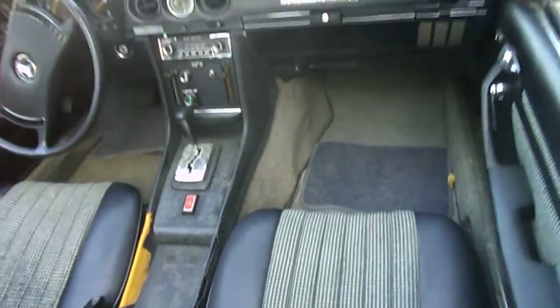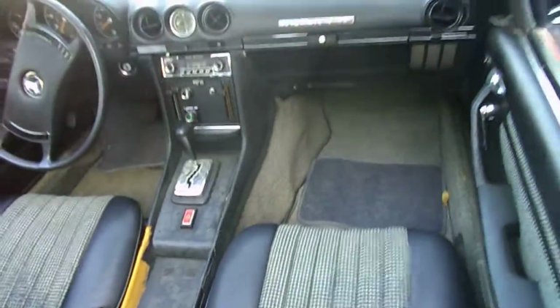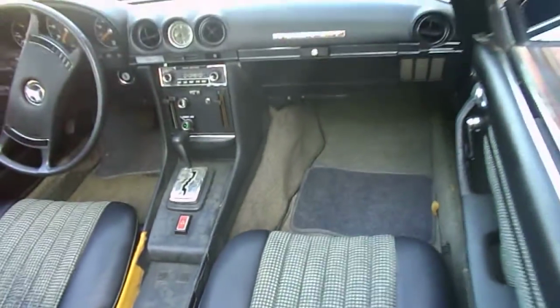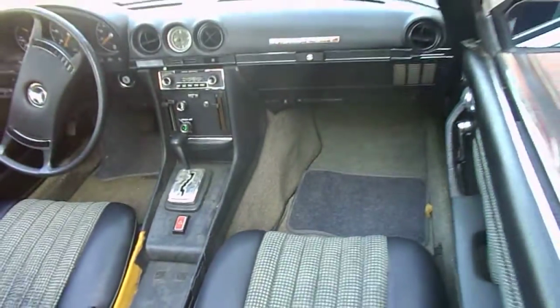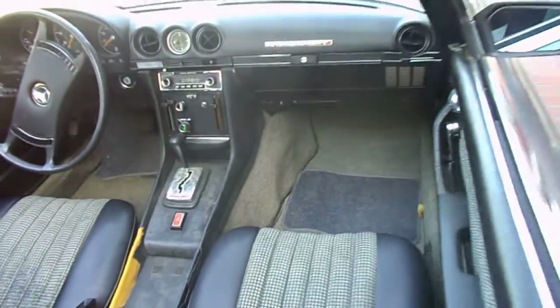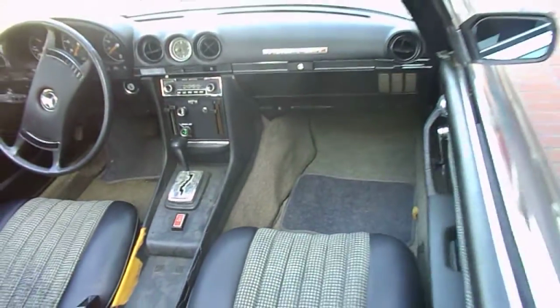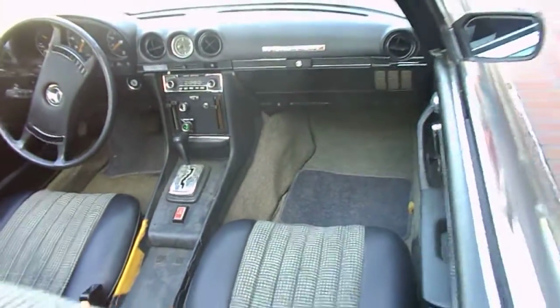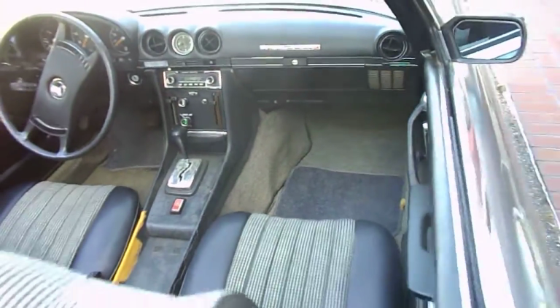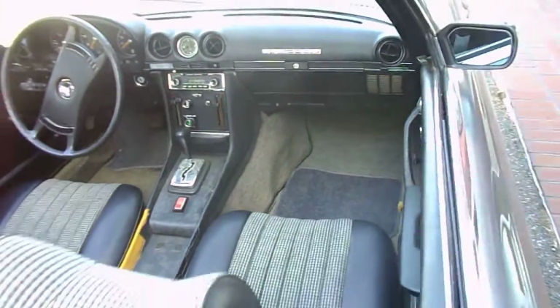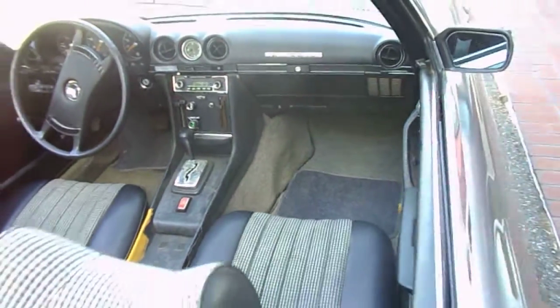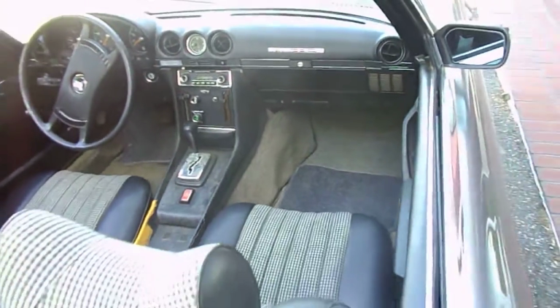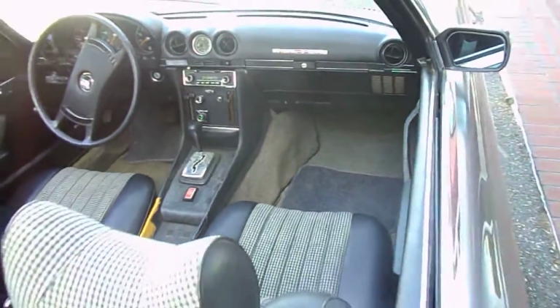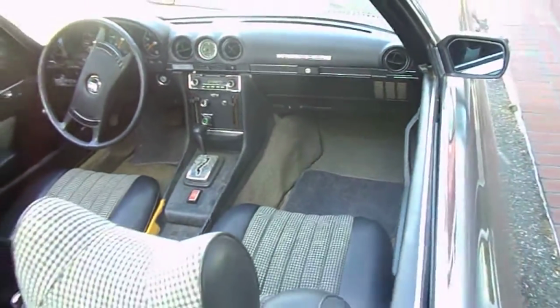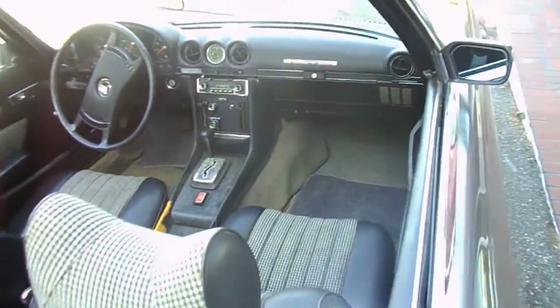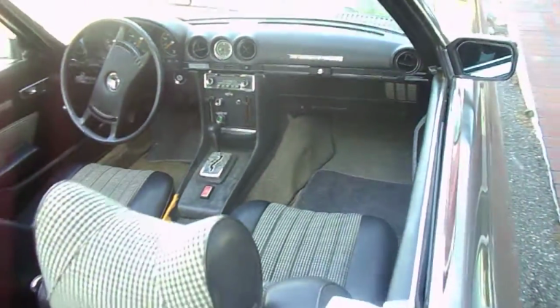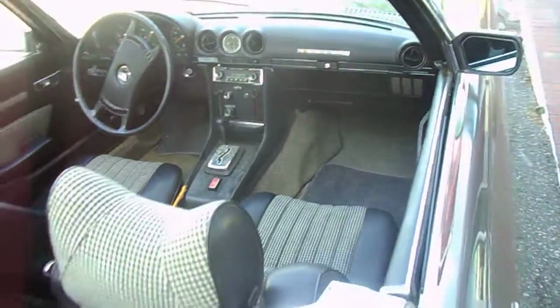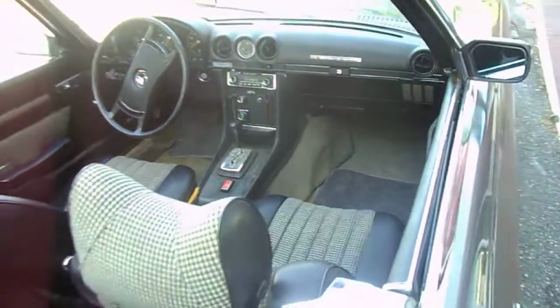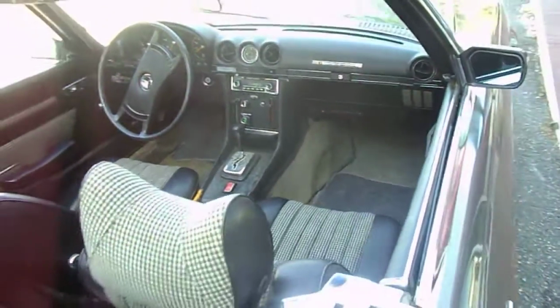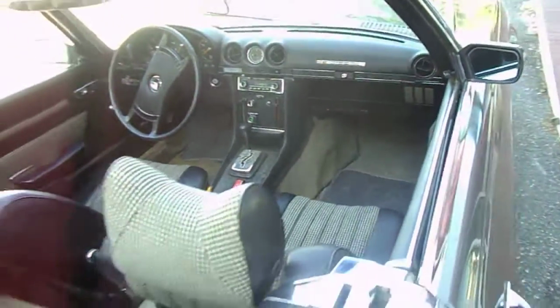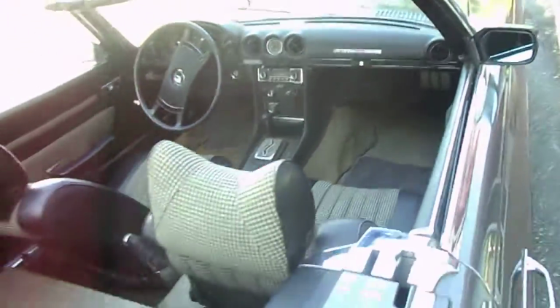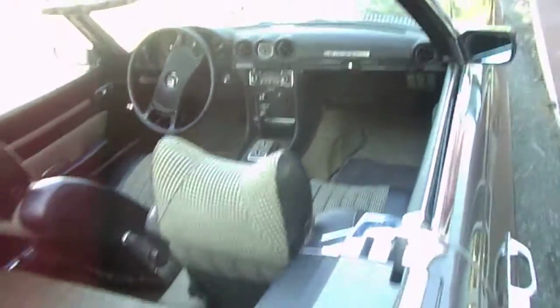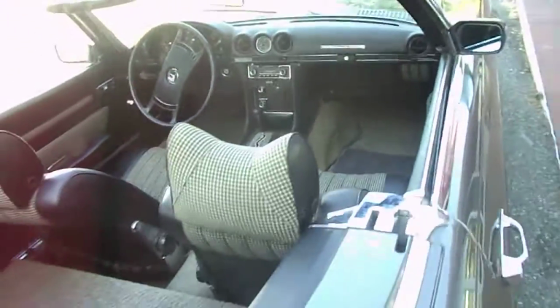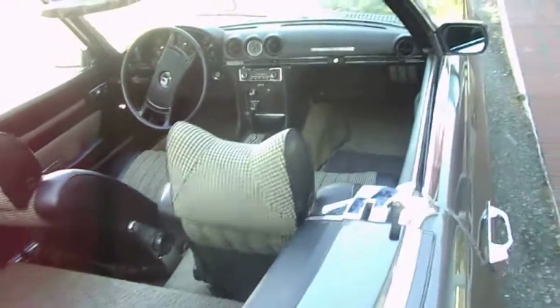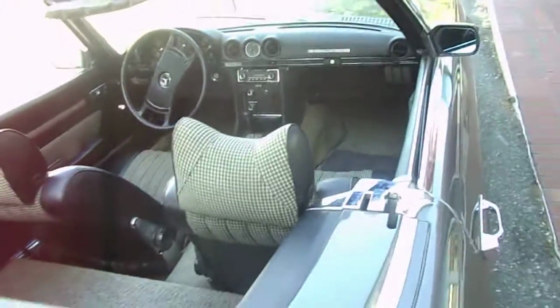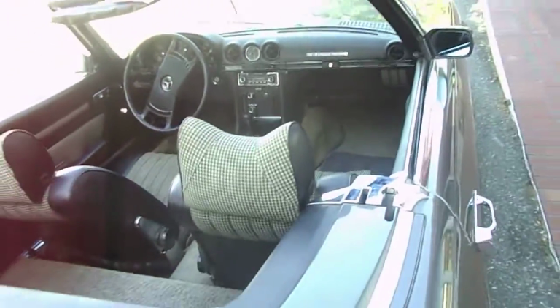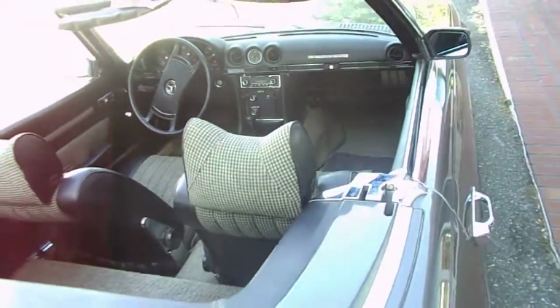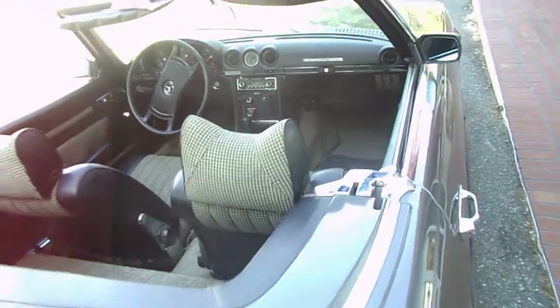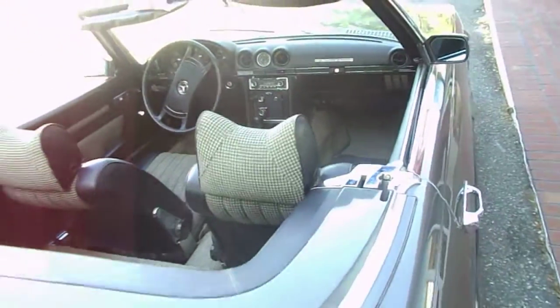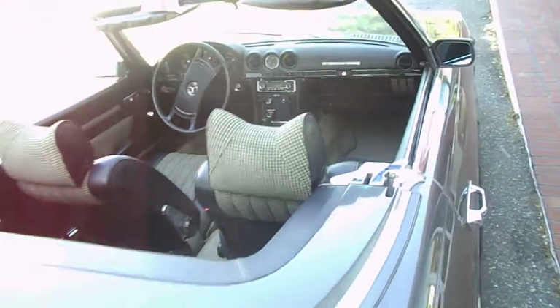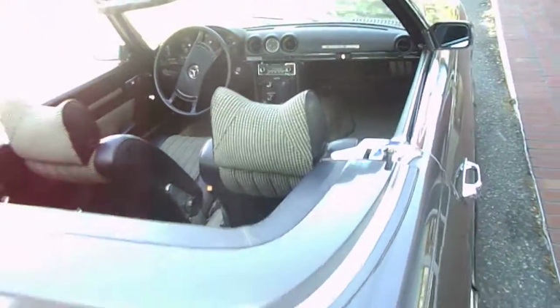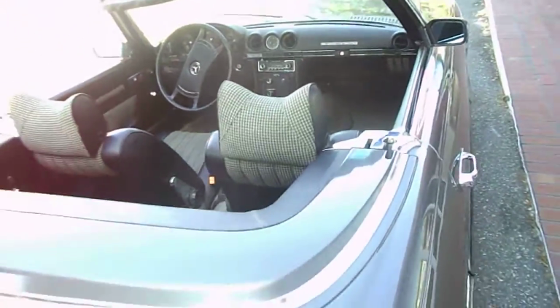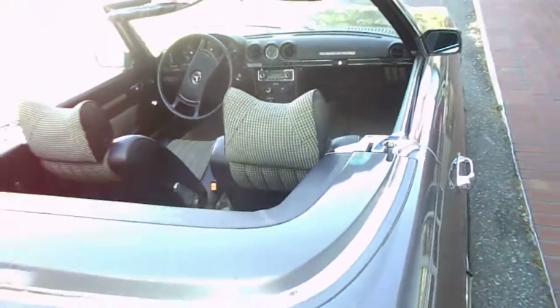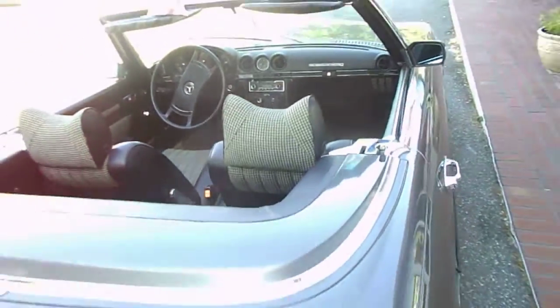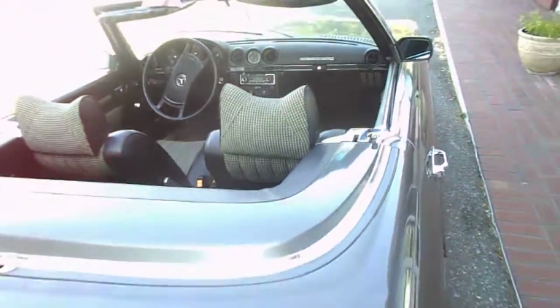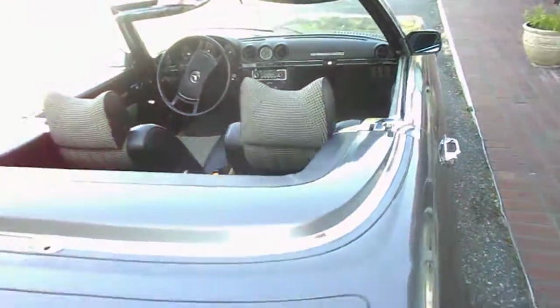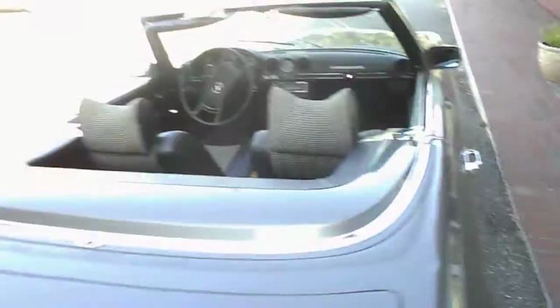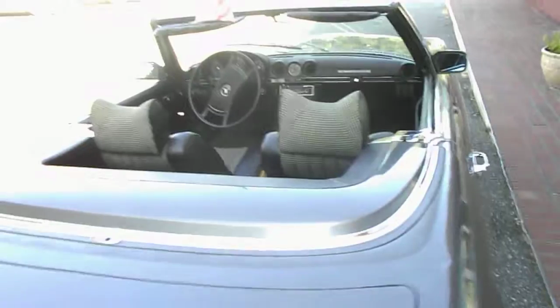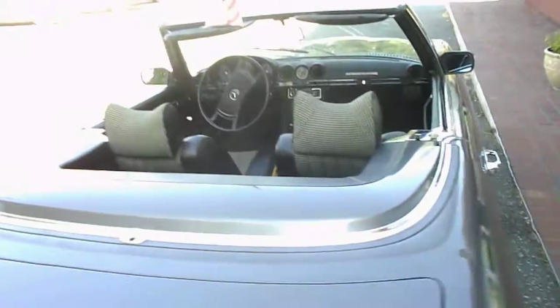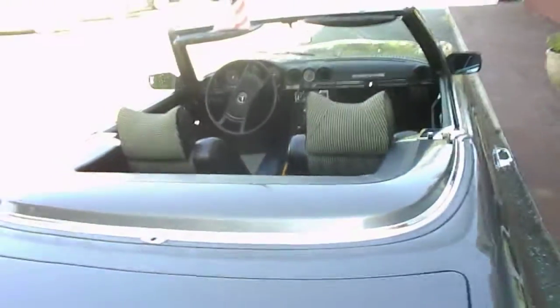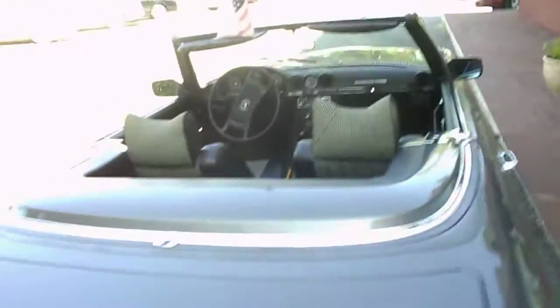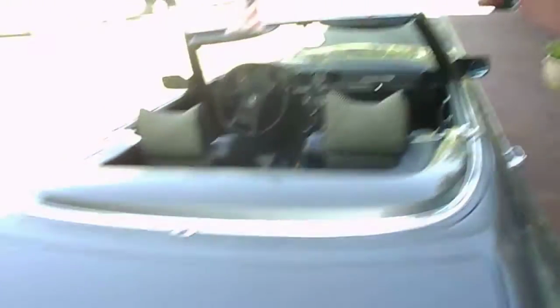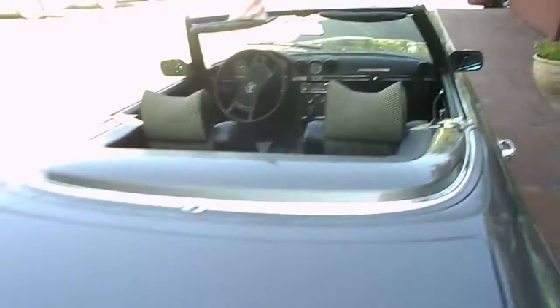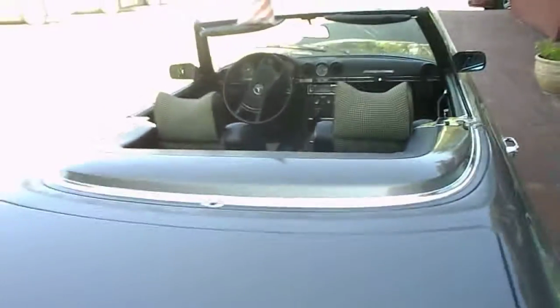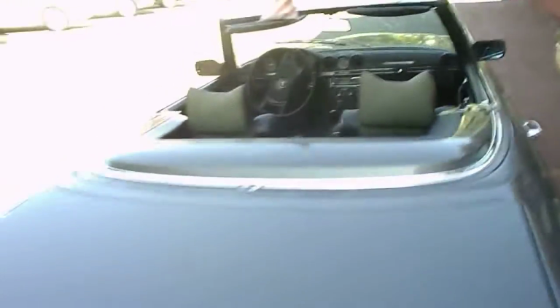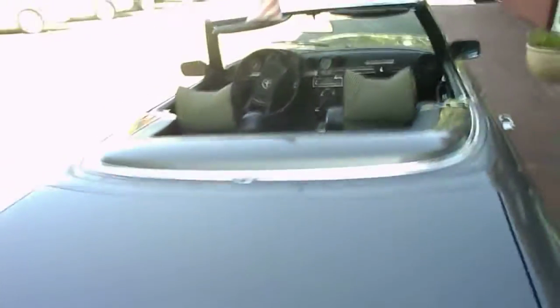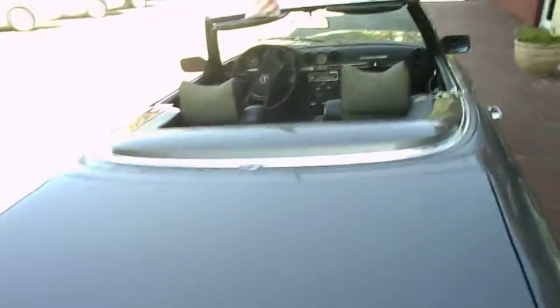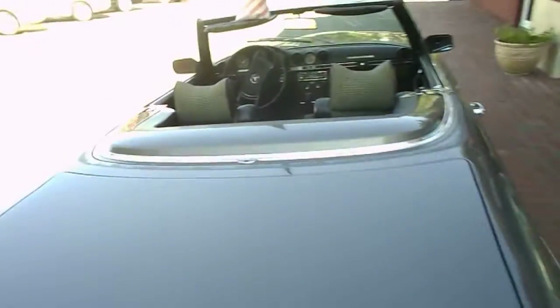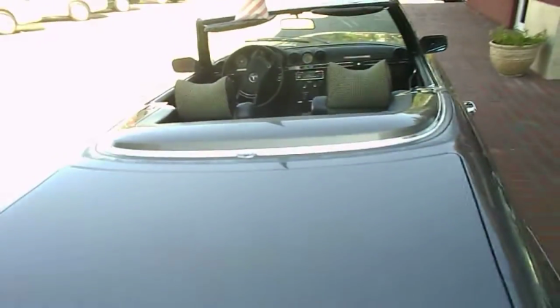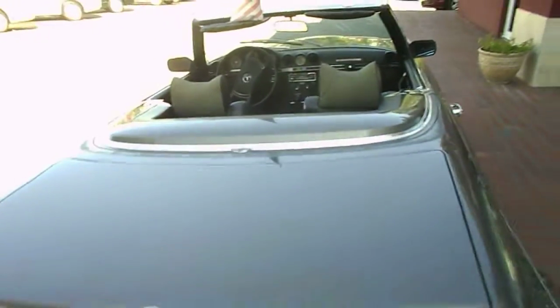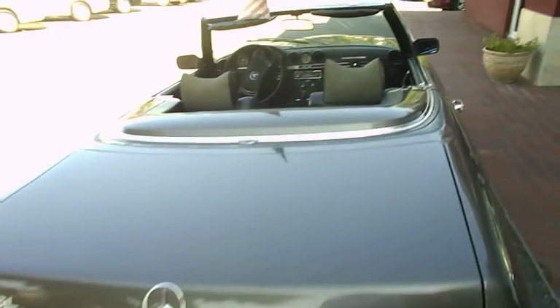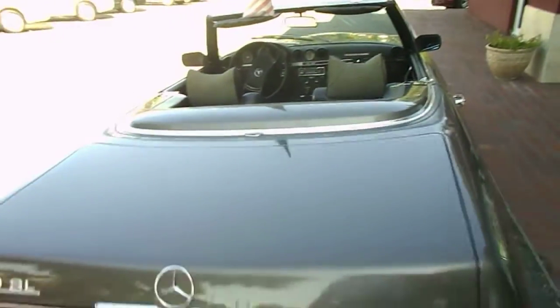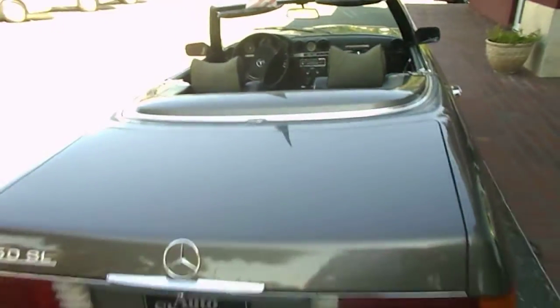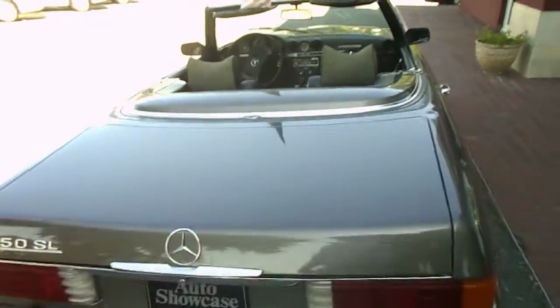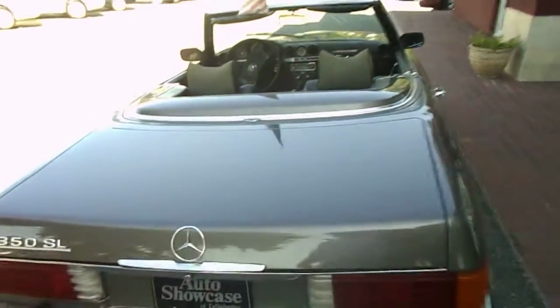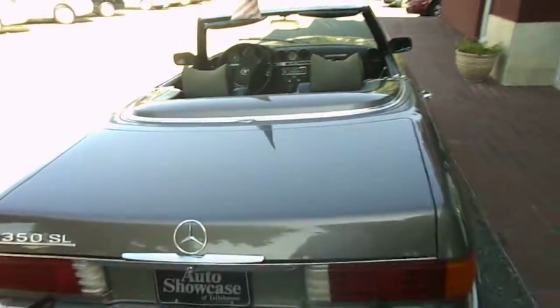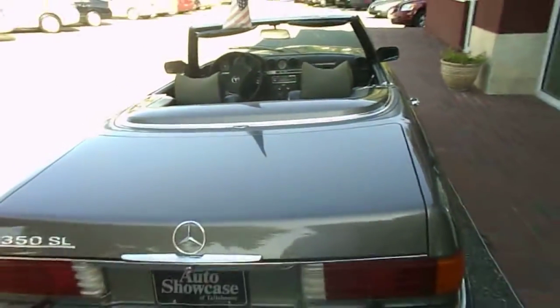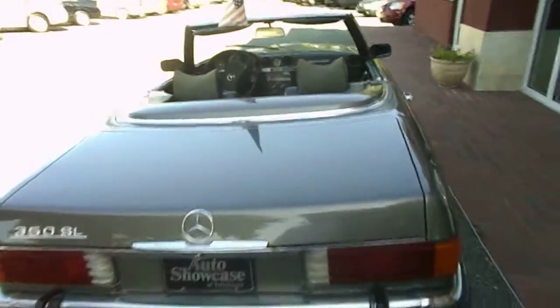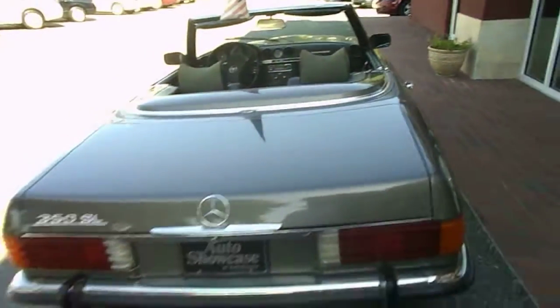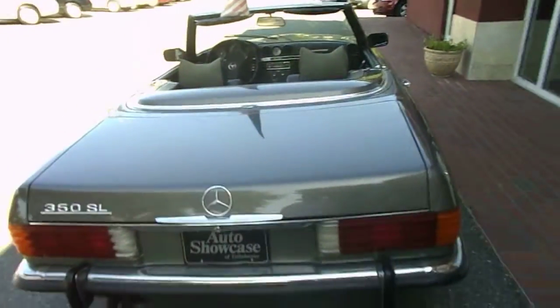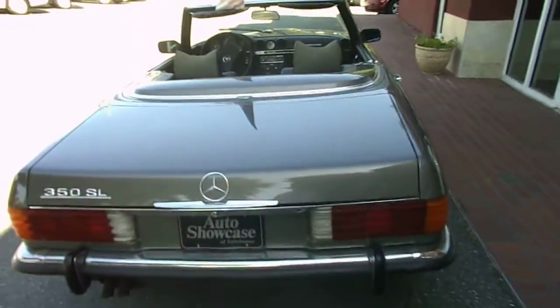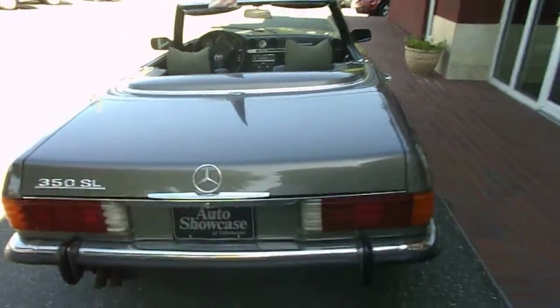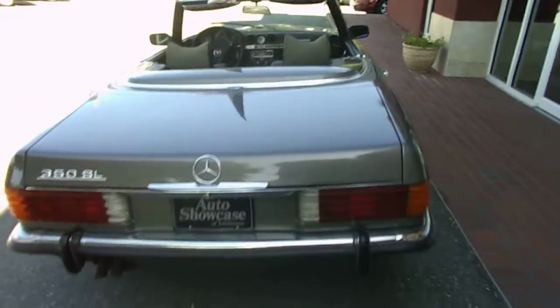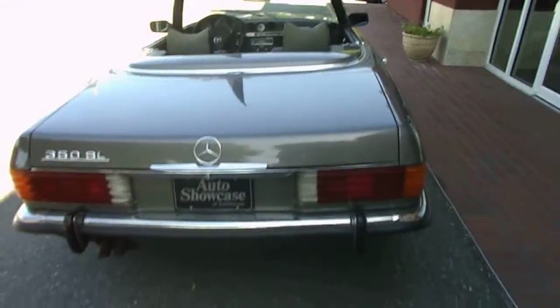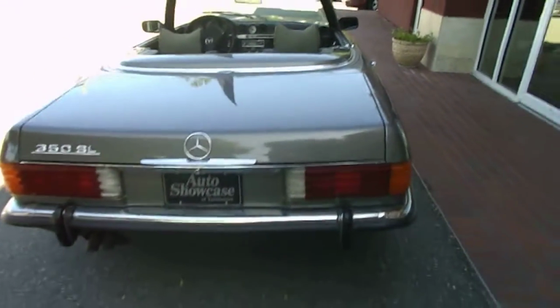But other than that, super nice shape on this car, and it's only got 98,000 original miles. Take a look at this one if you'd like.